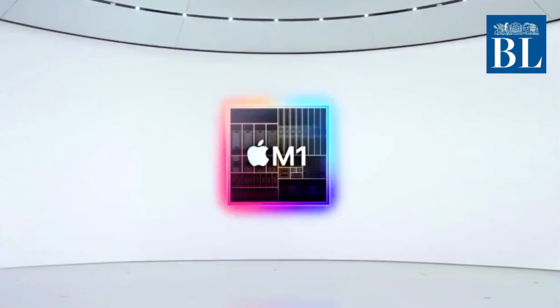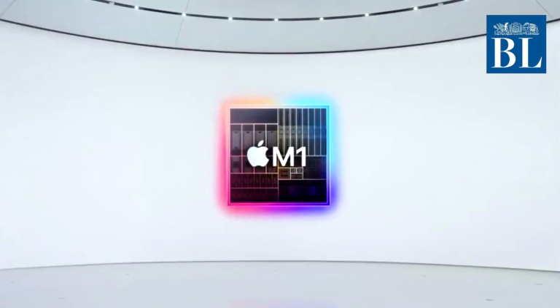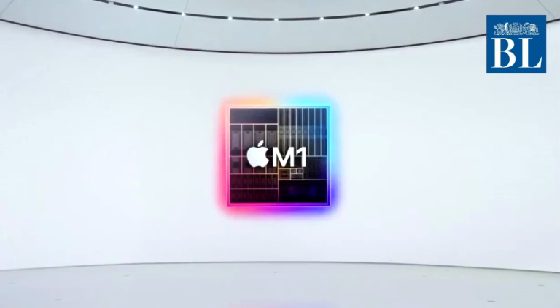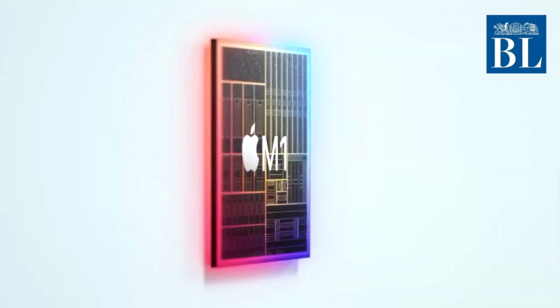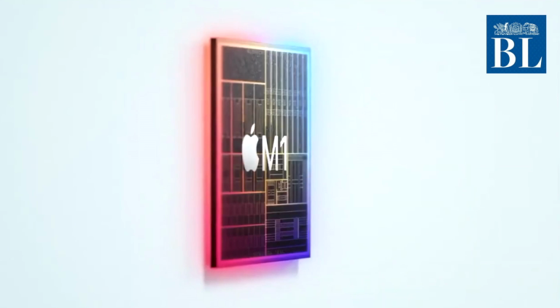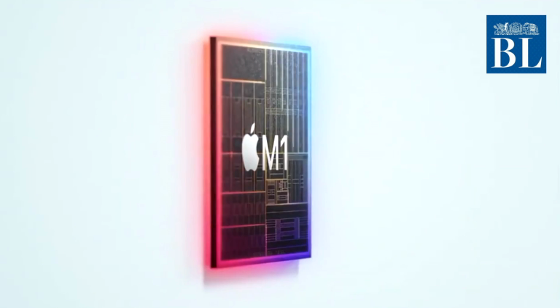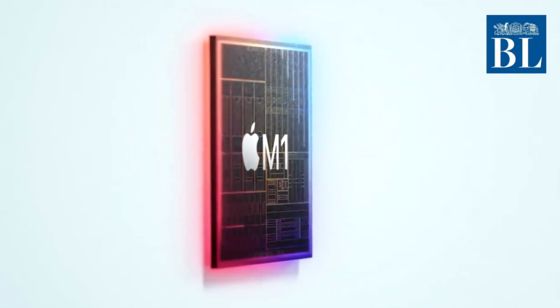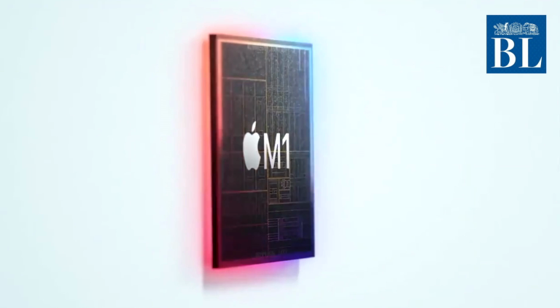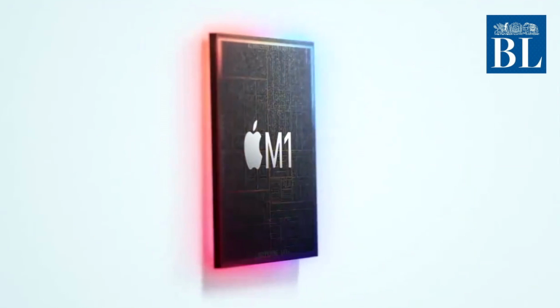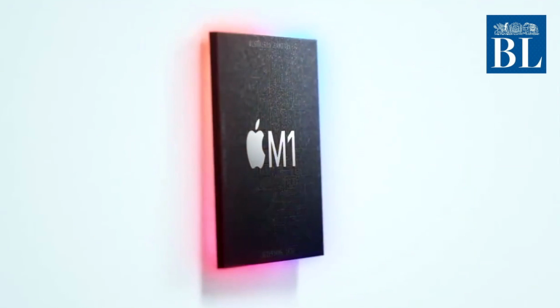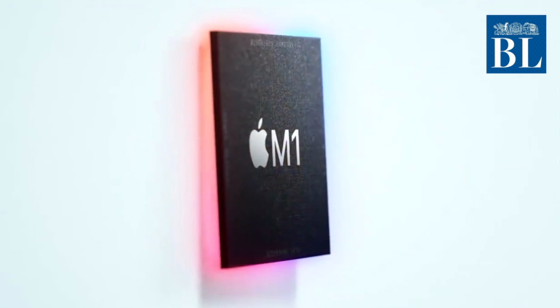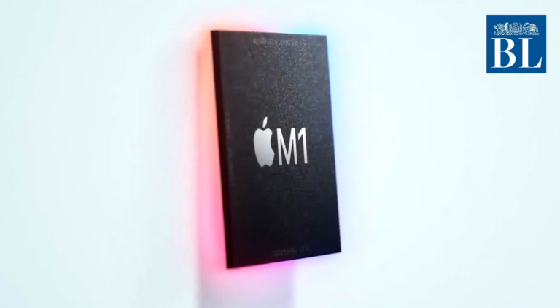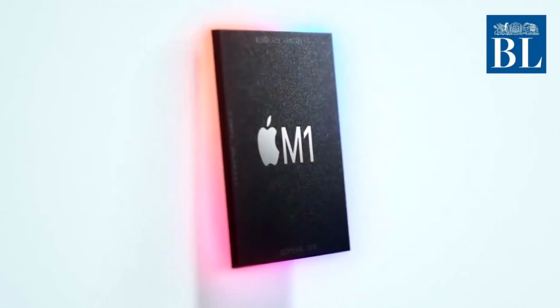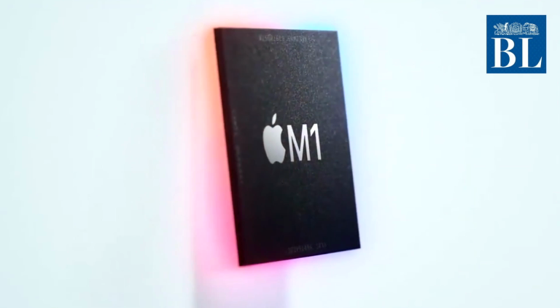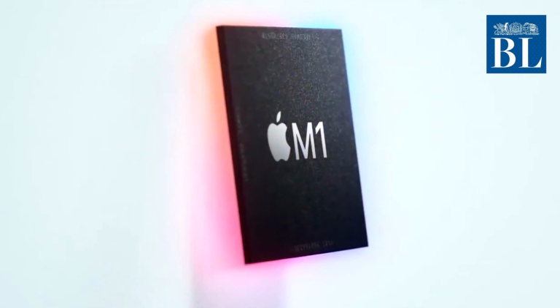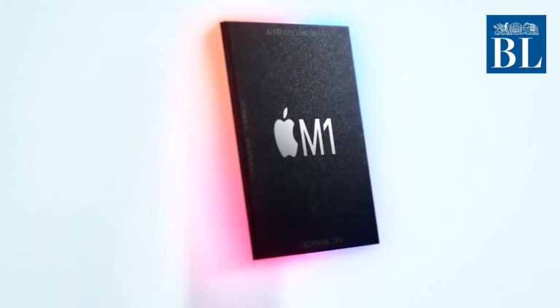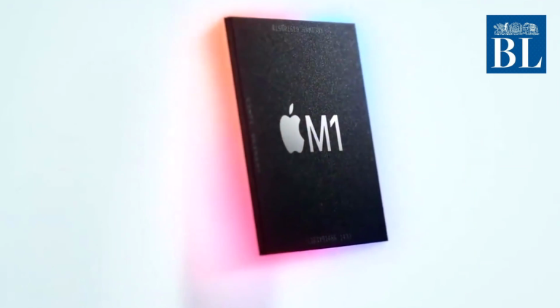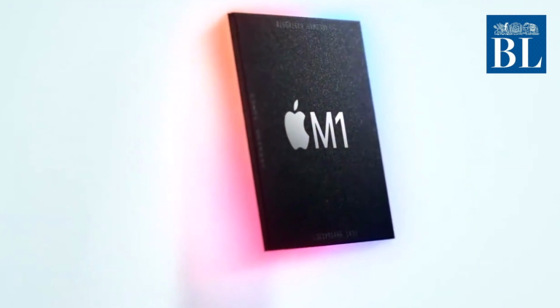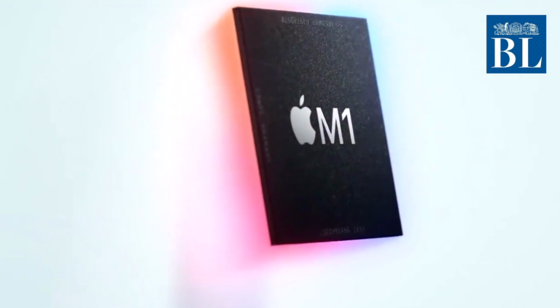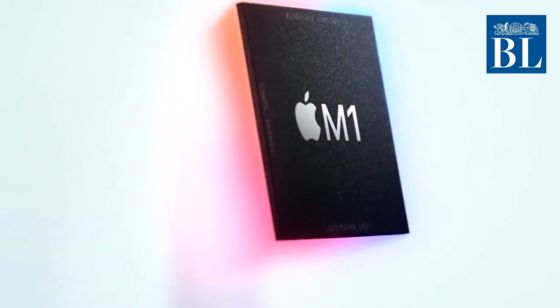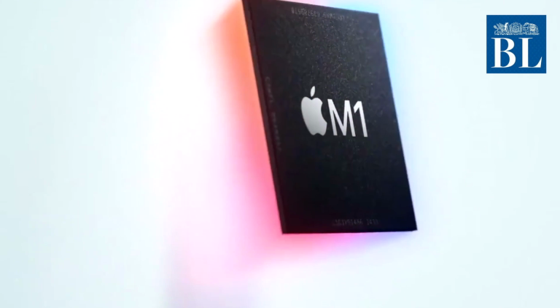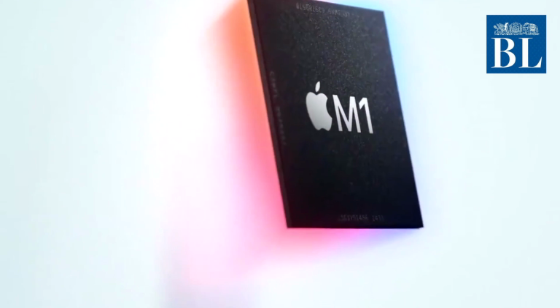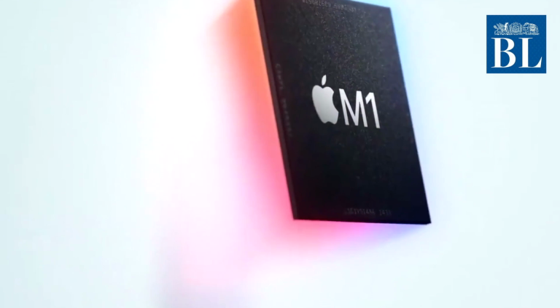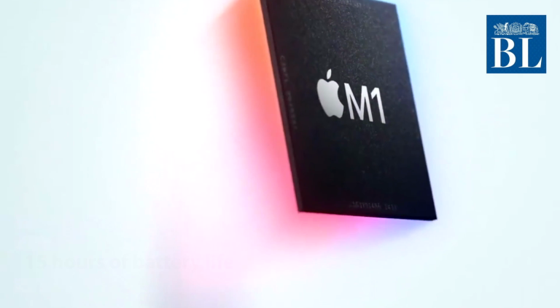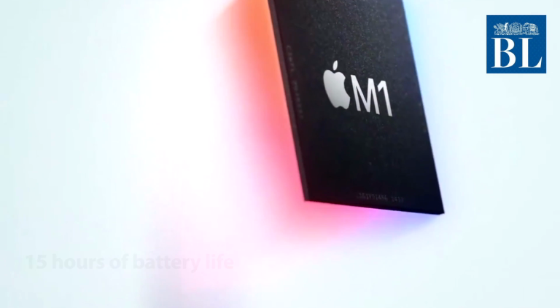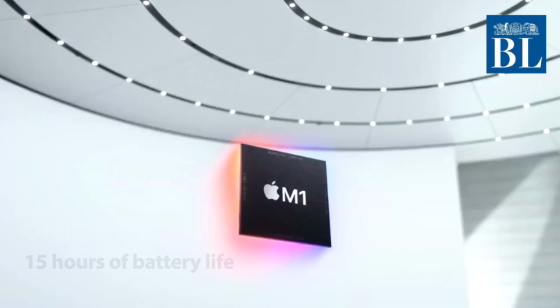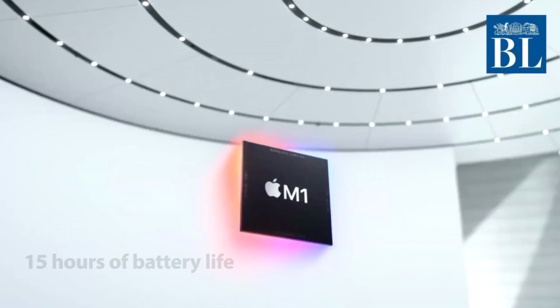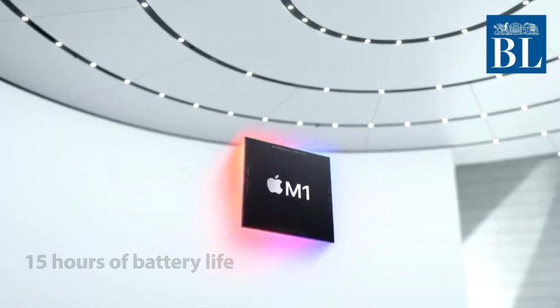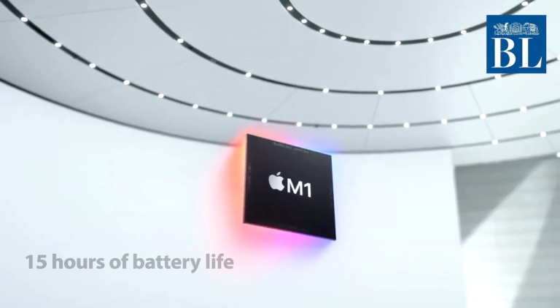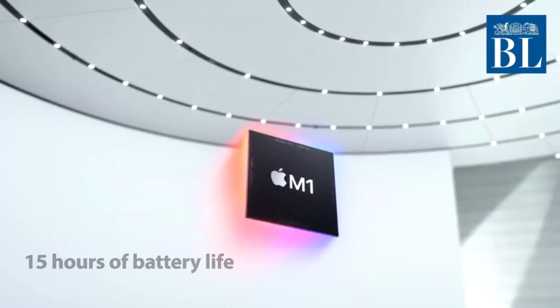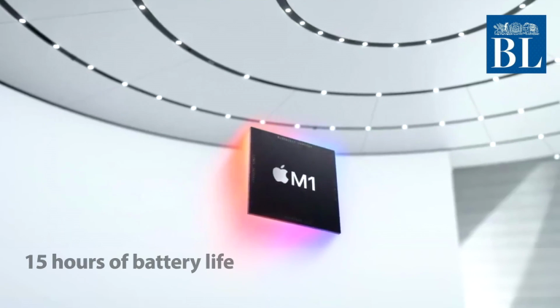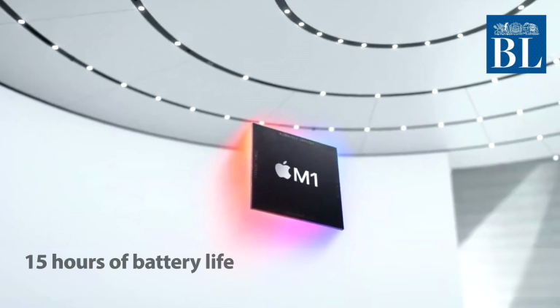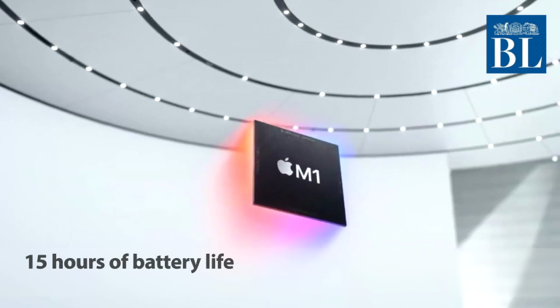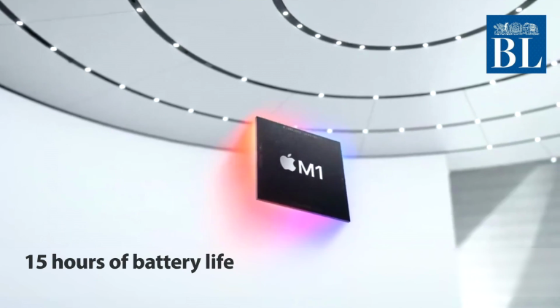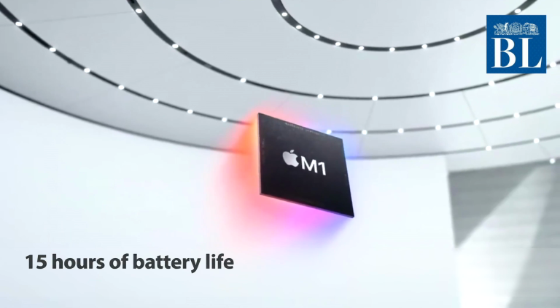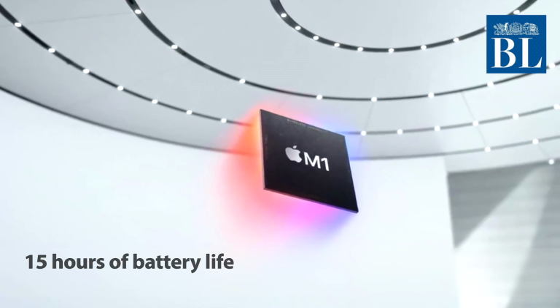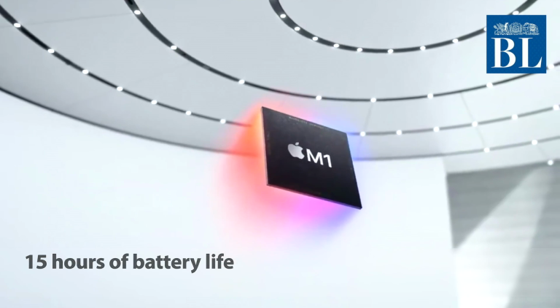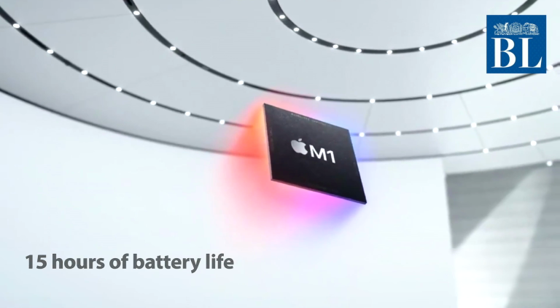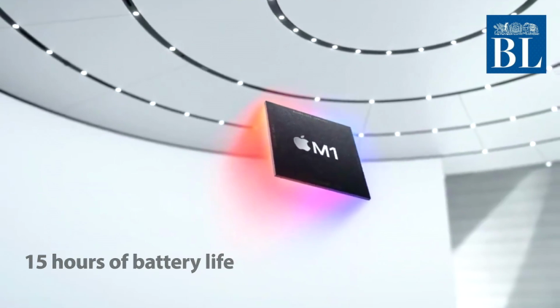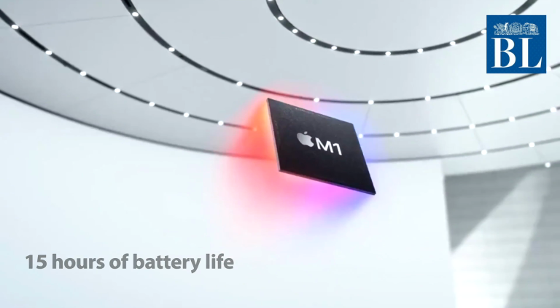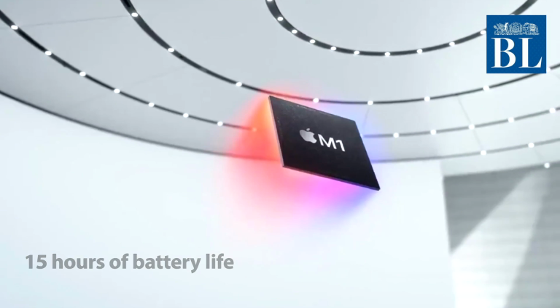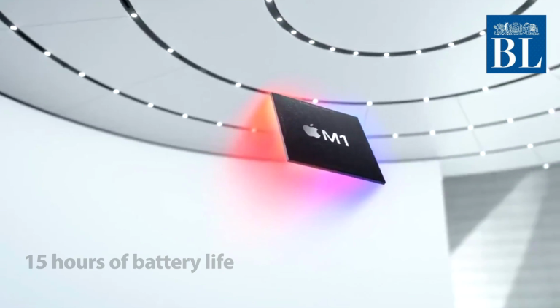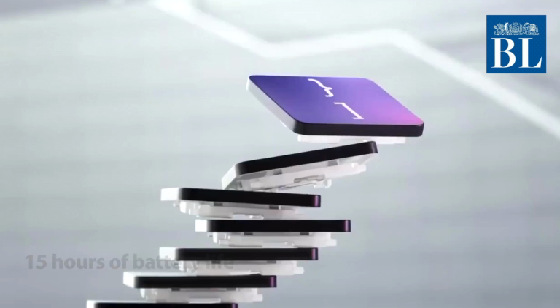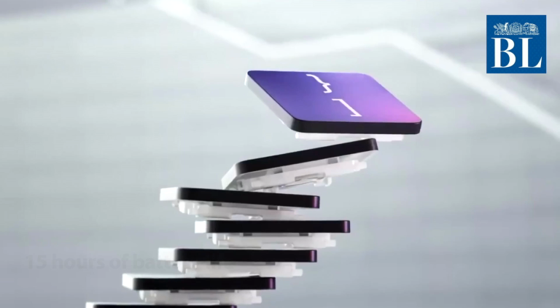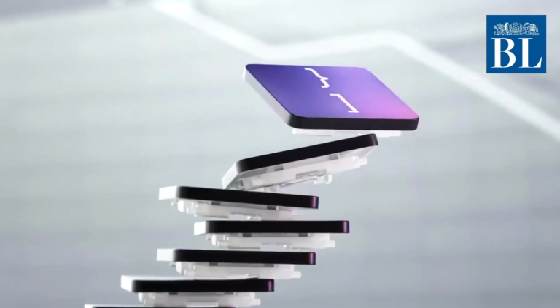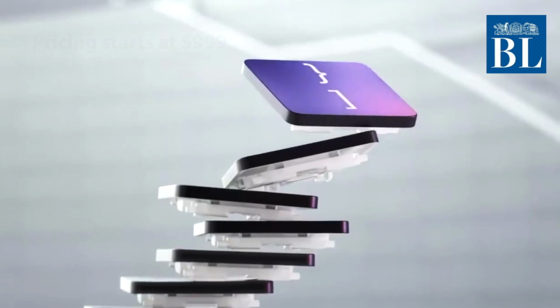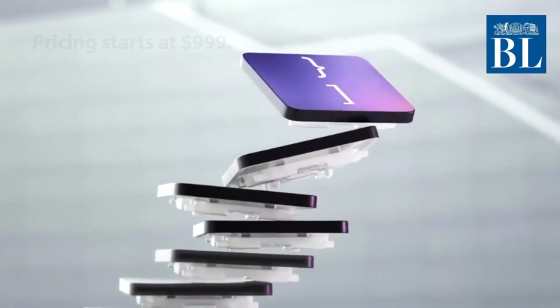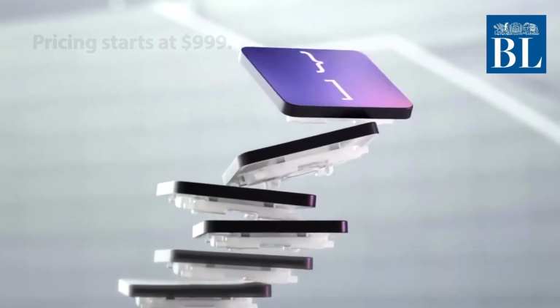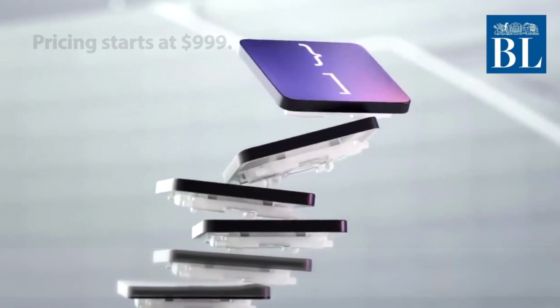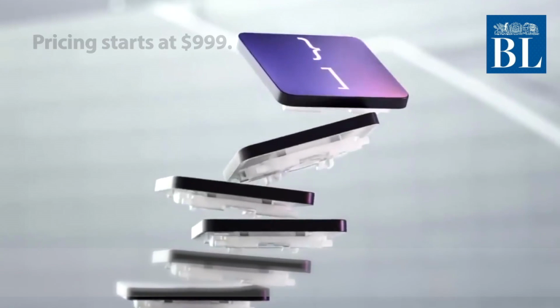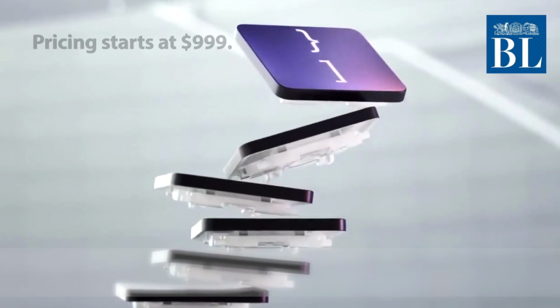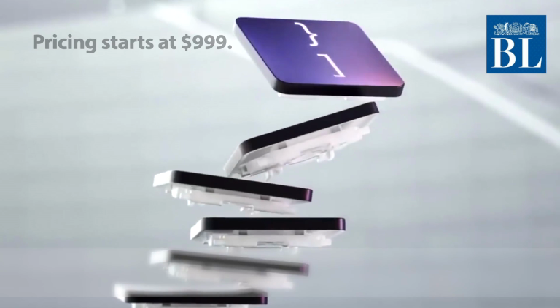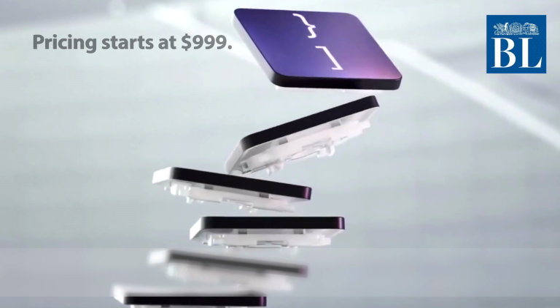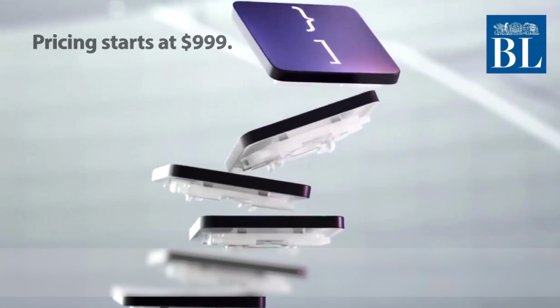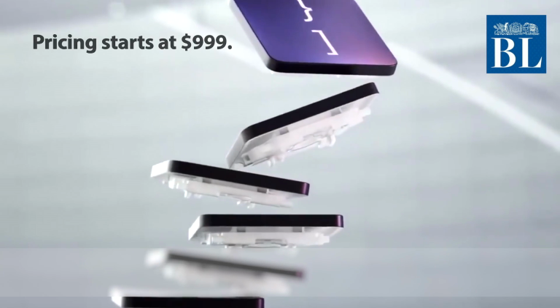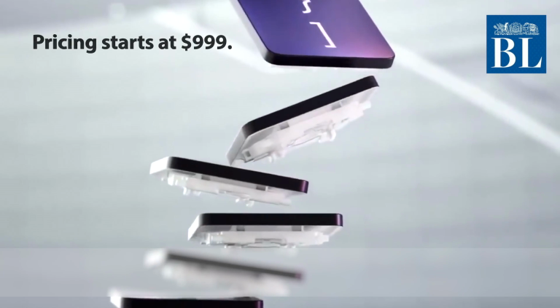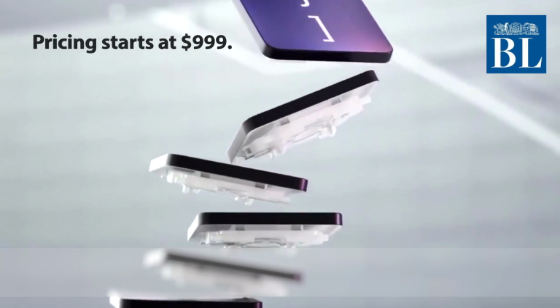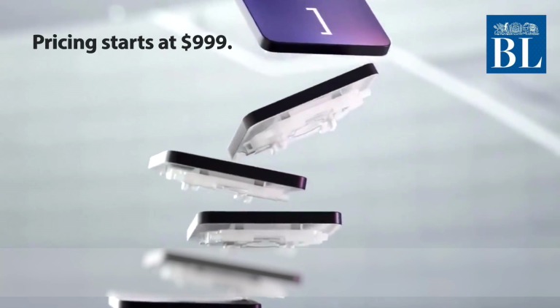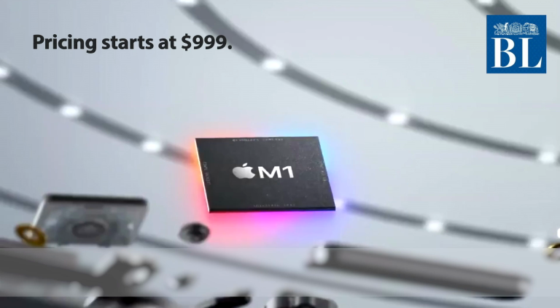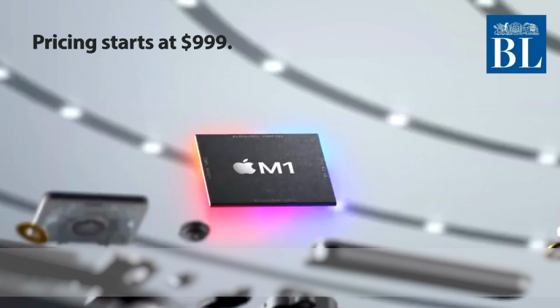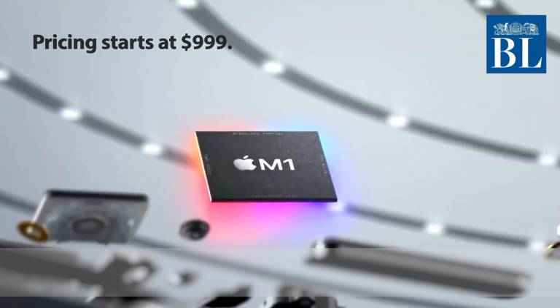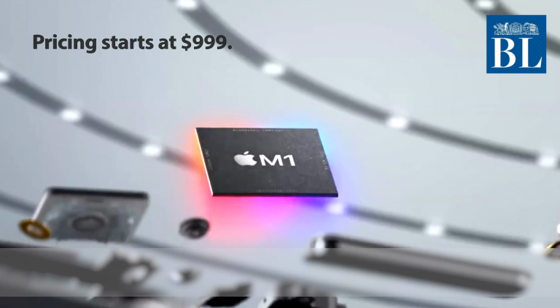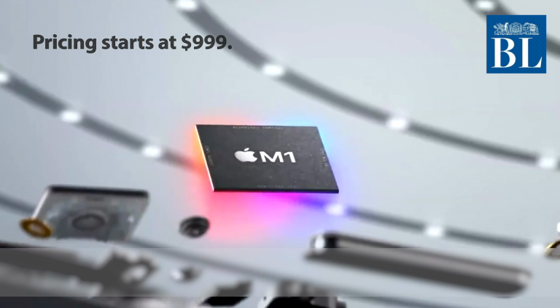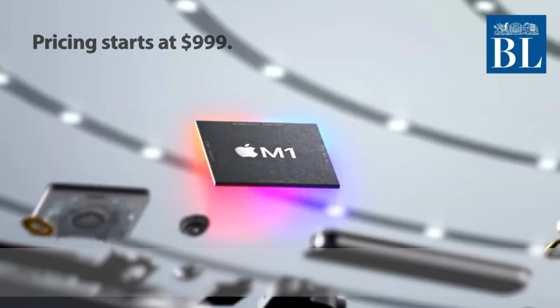The first Mac with the M1 SoC is the MacBook Air, and it is said to have 15 hours of battery life. The price of the device starts at $999.